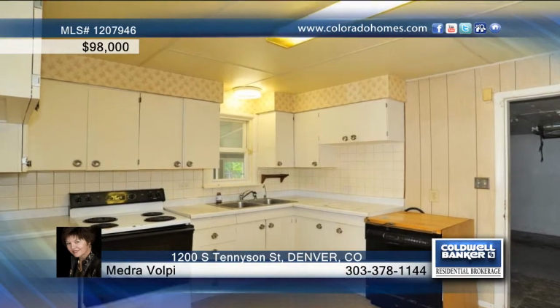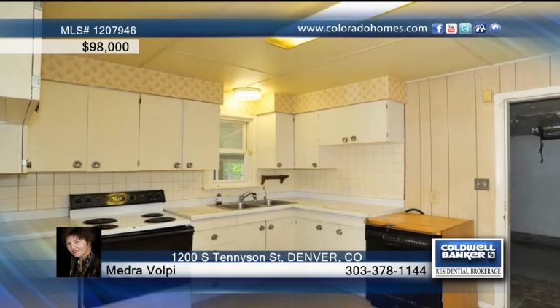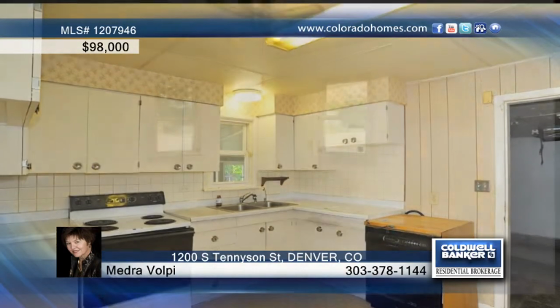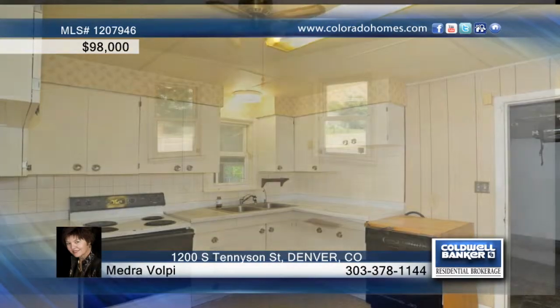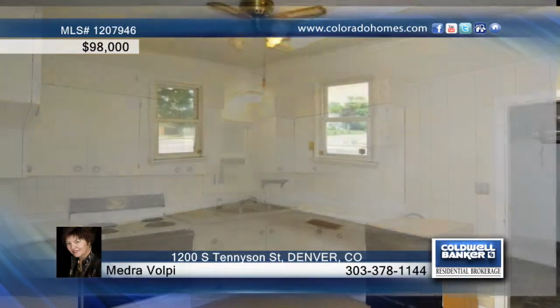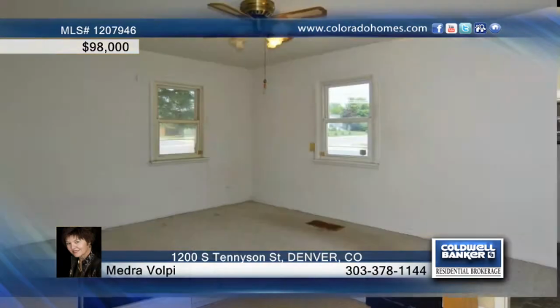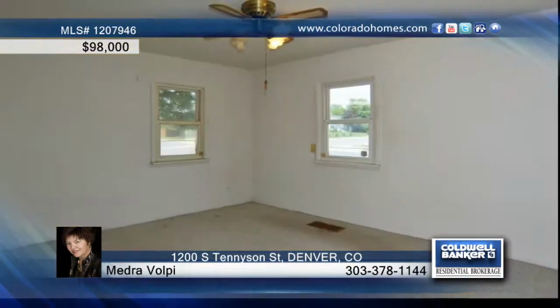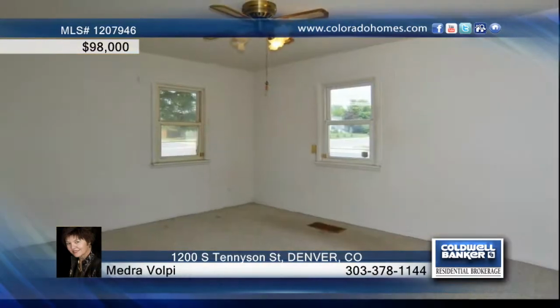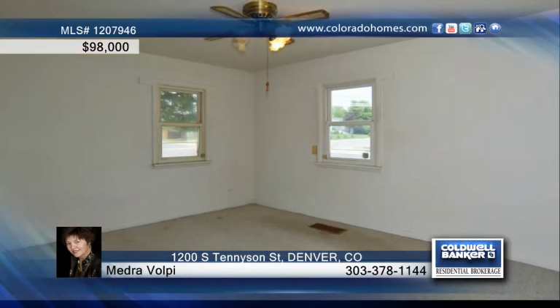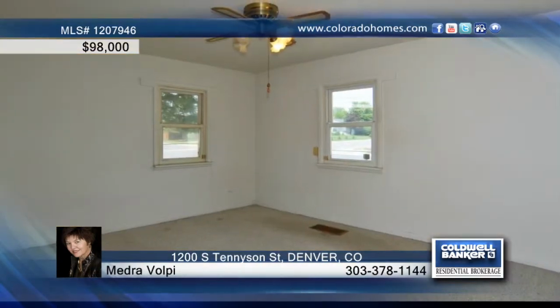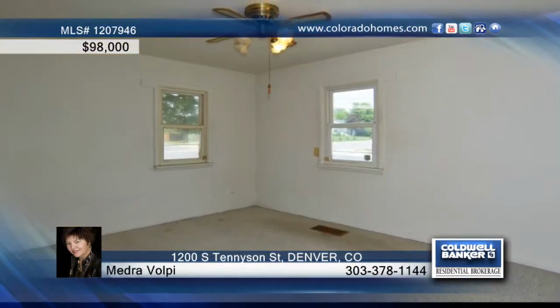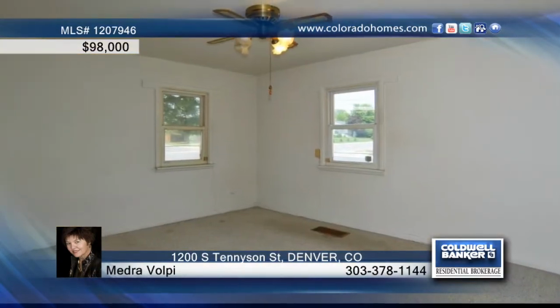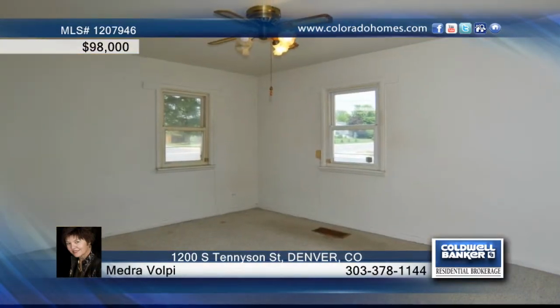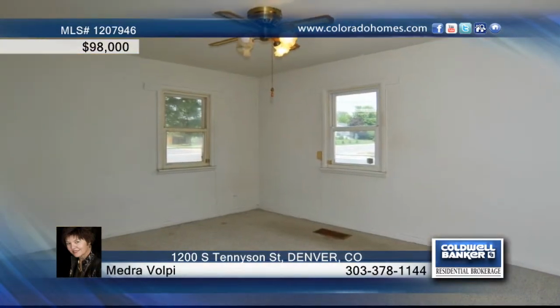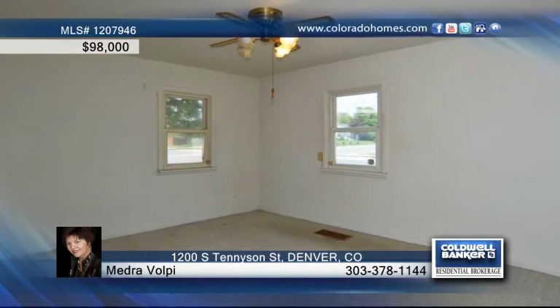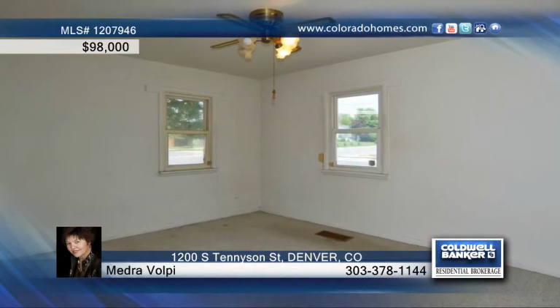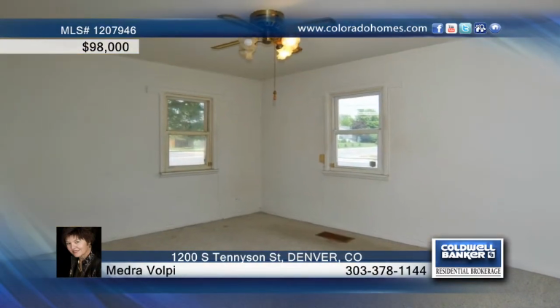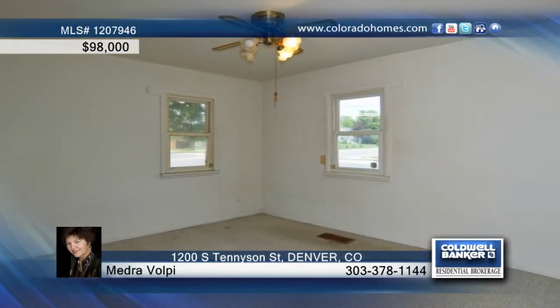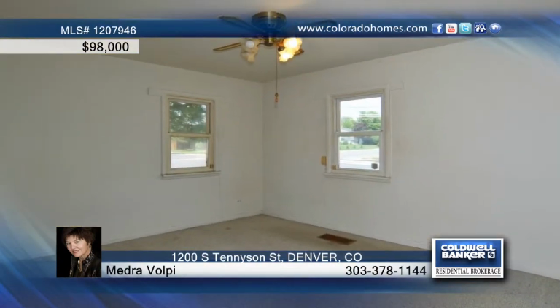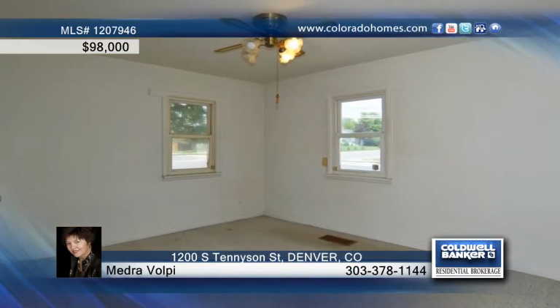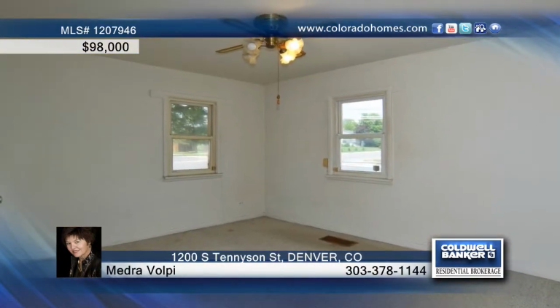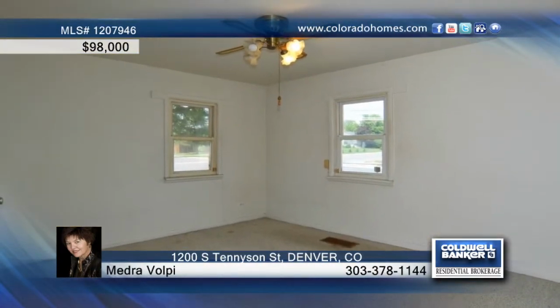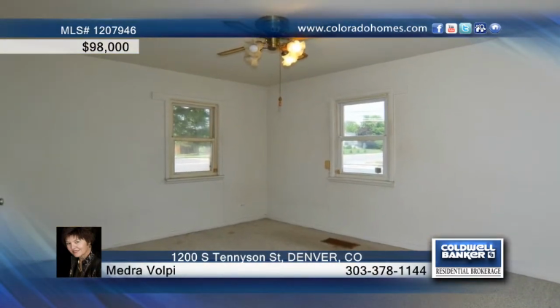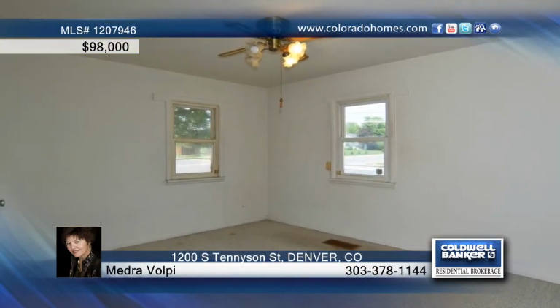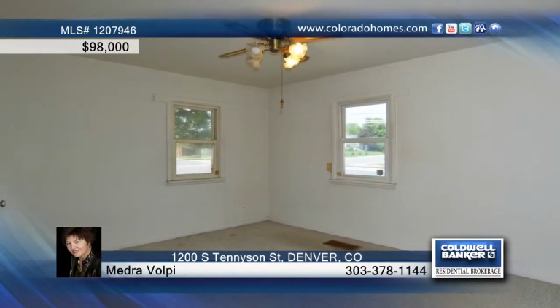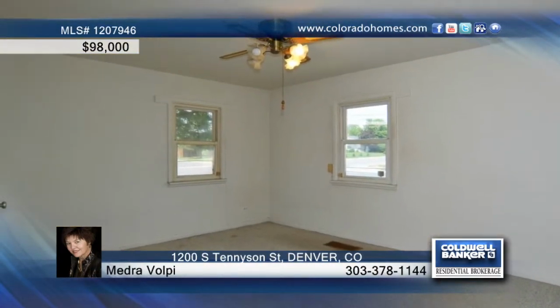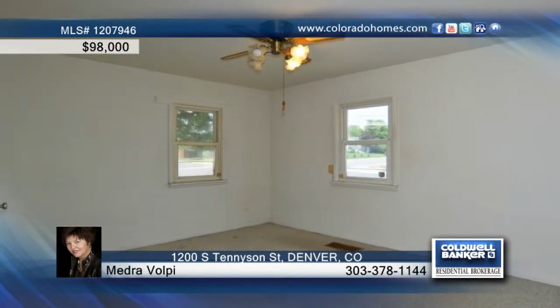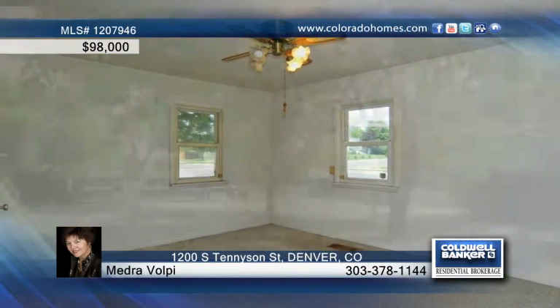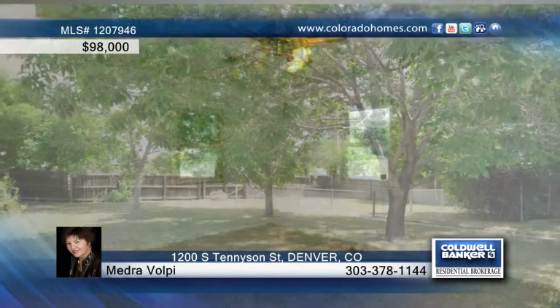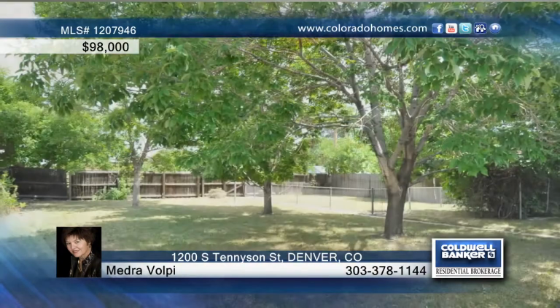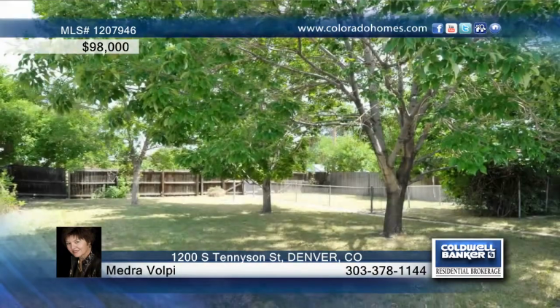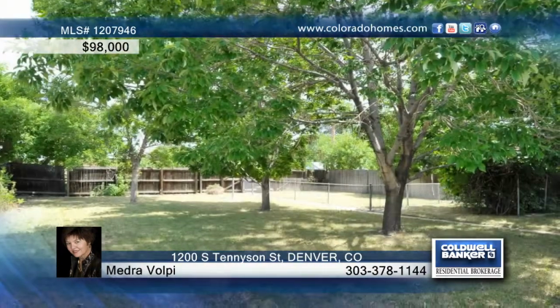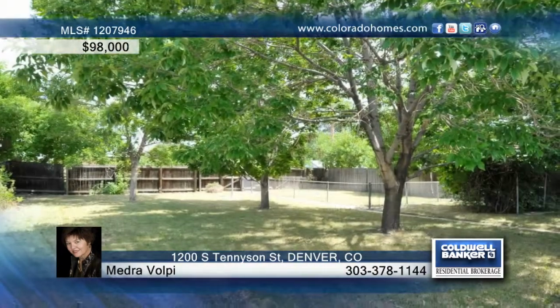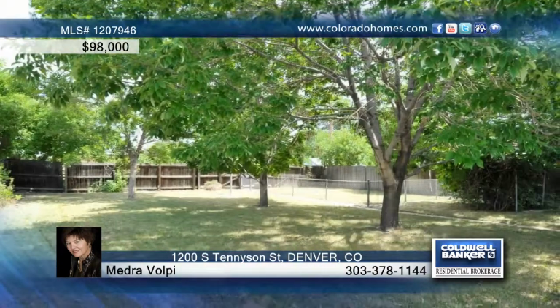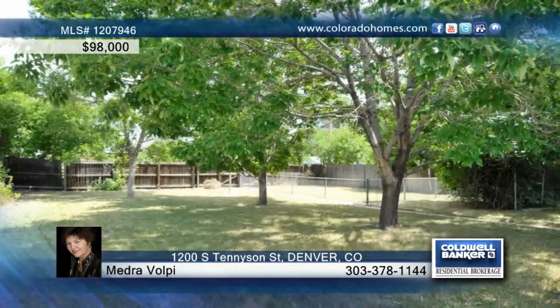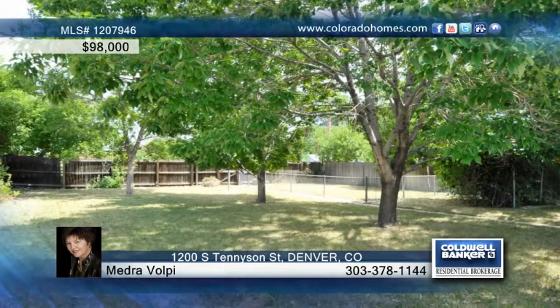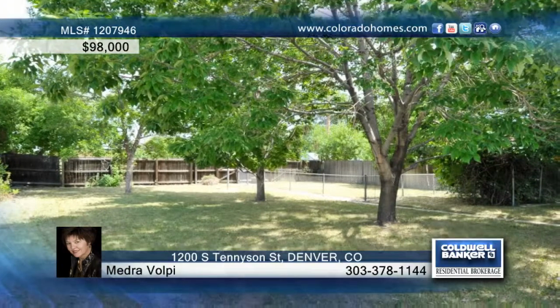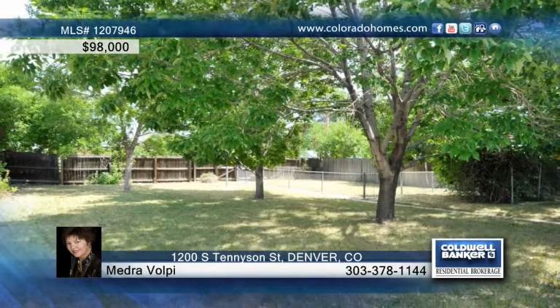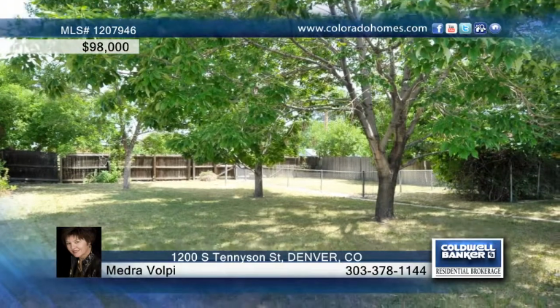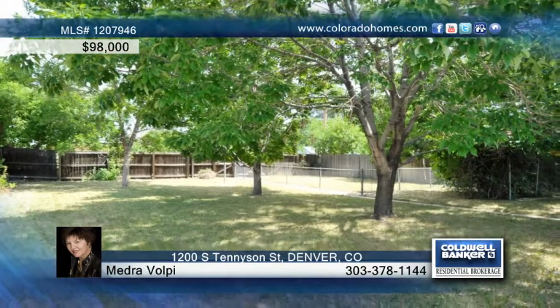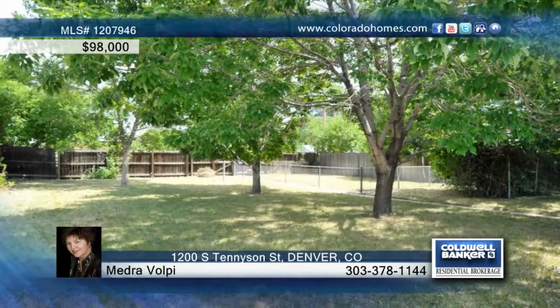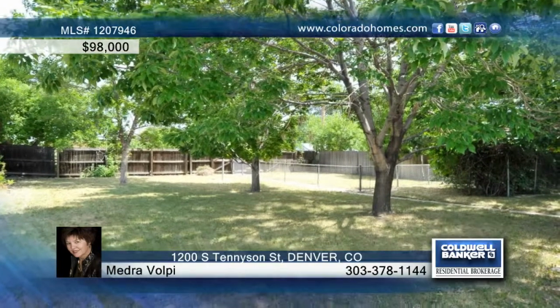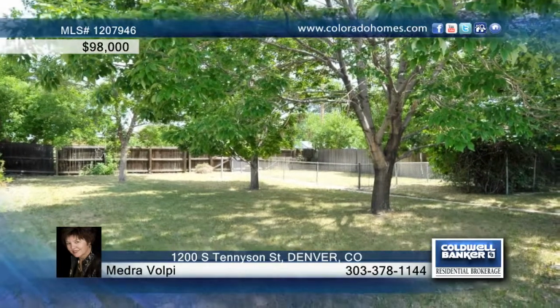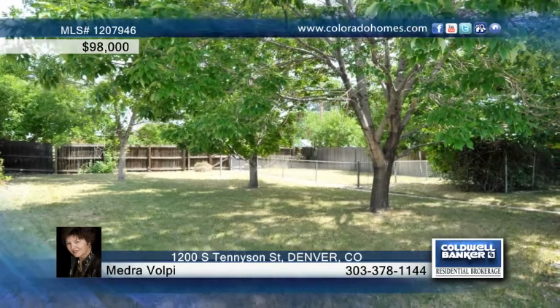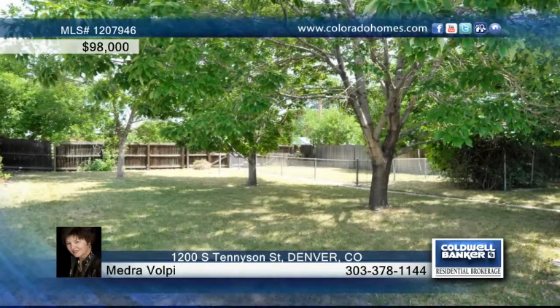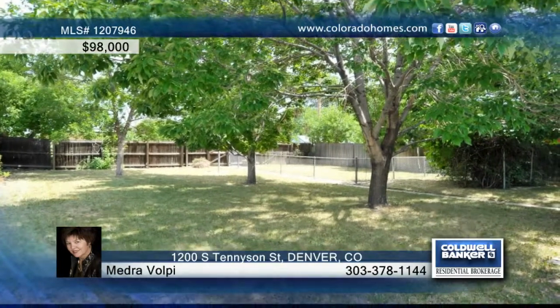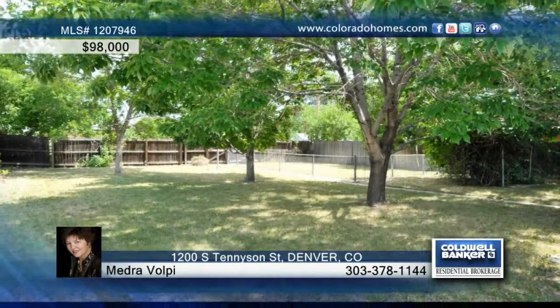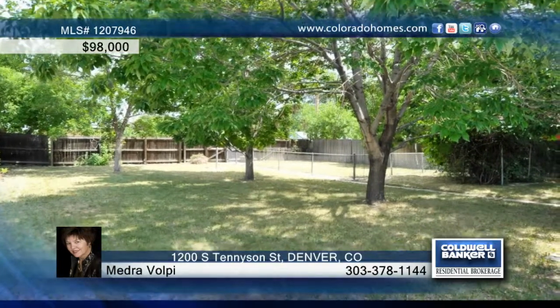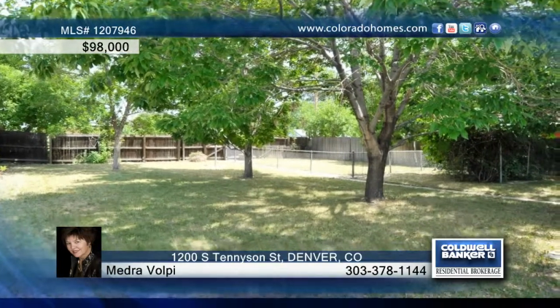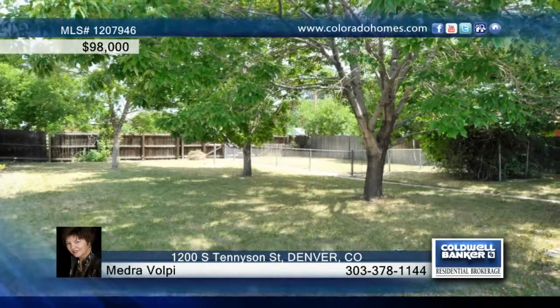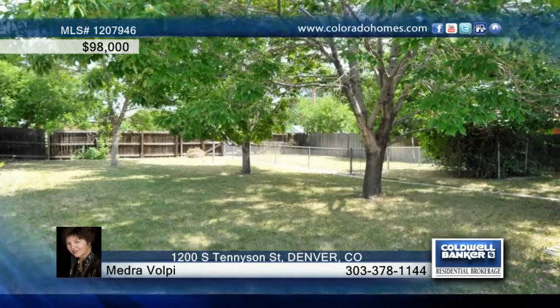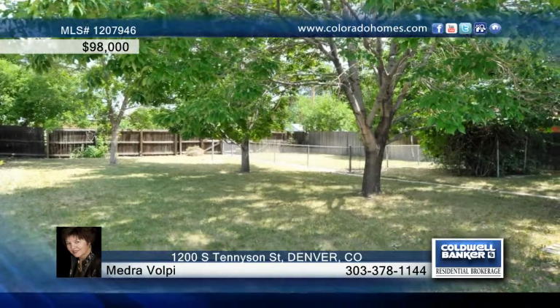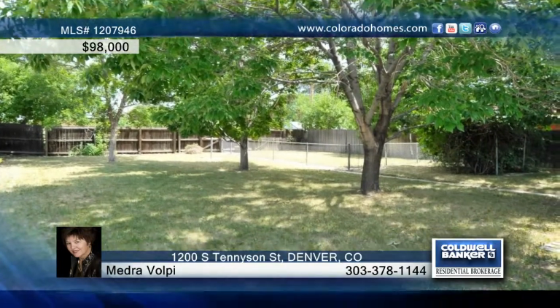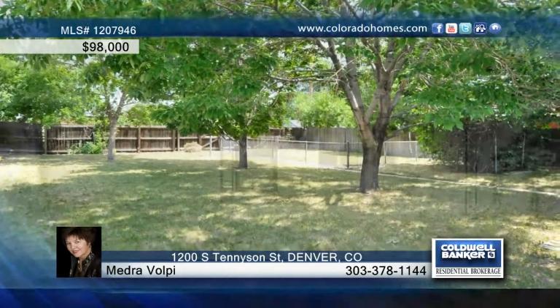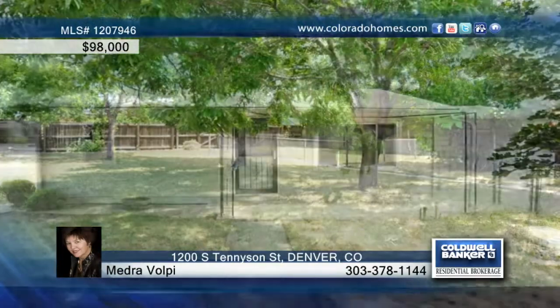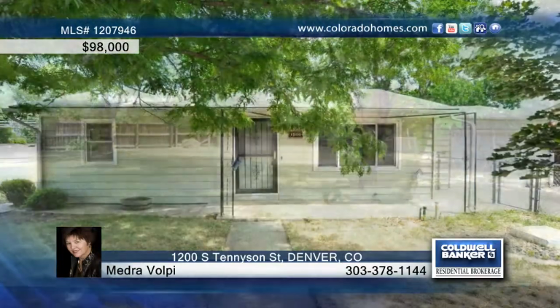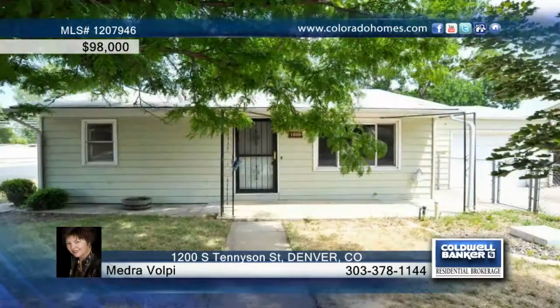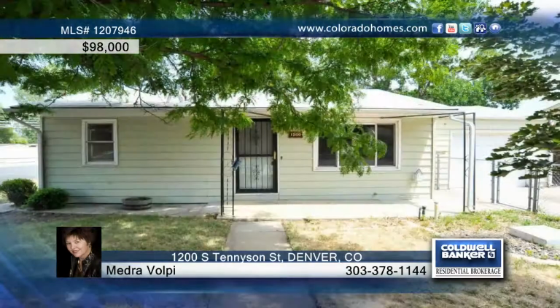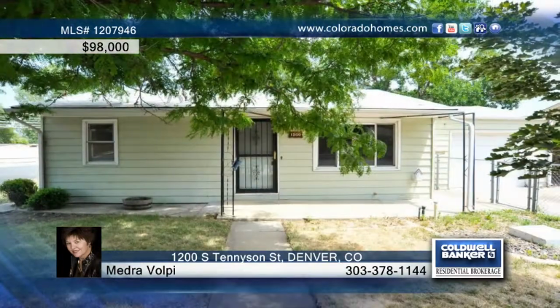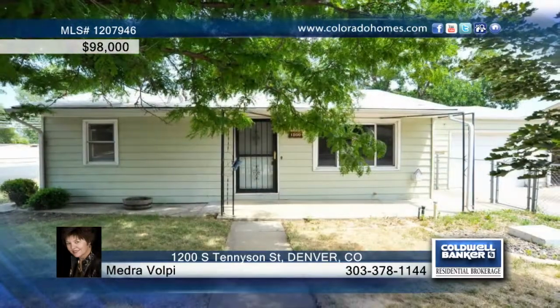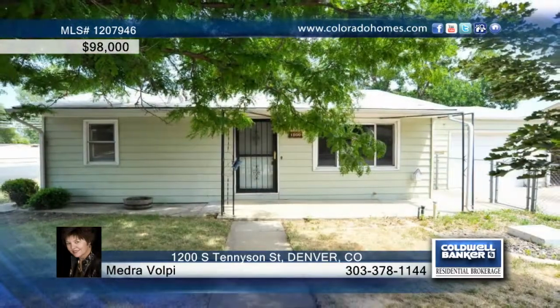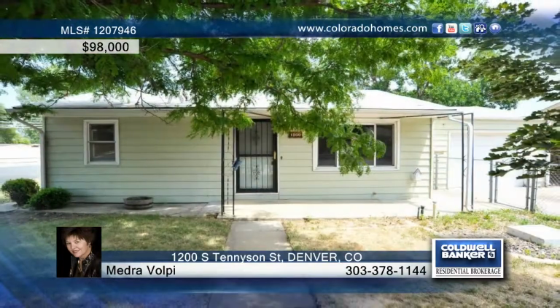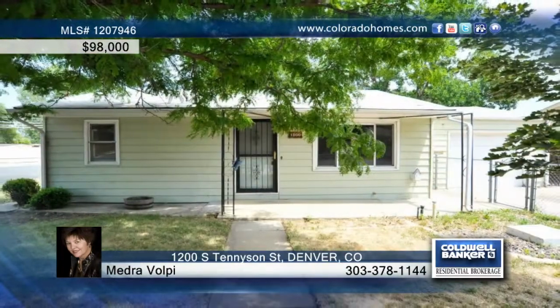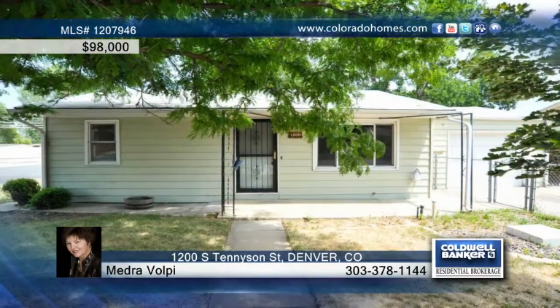This great home is being sold as-is and is ready for your creative touch and imagination. Call me, Dravope, and make this home yours.